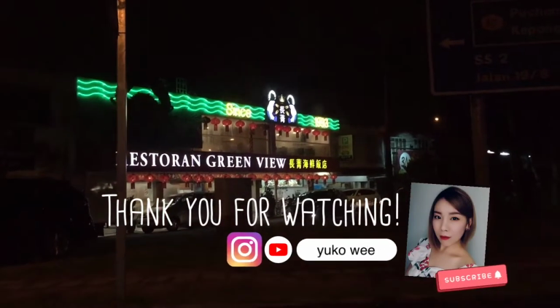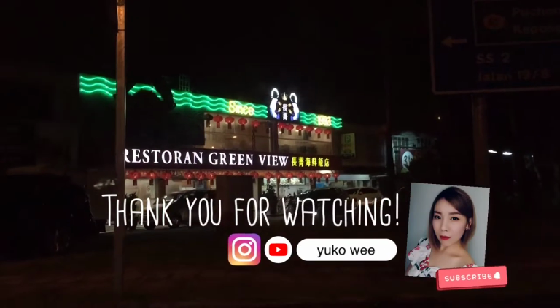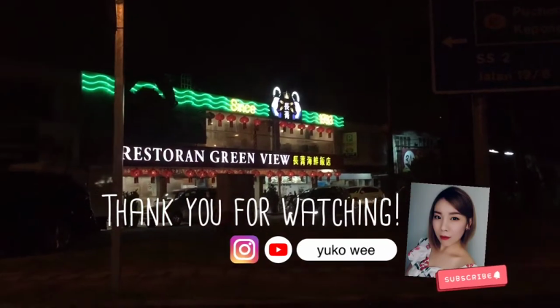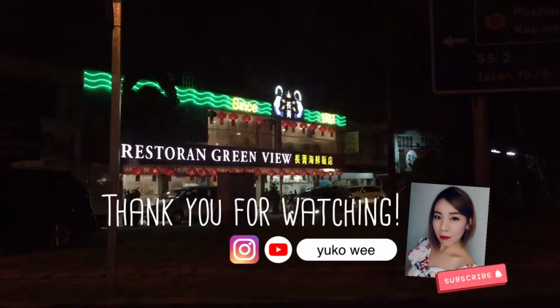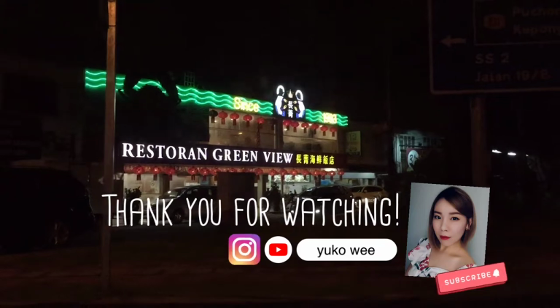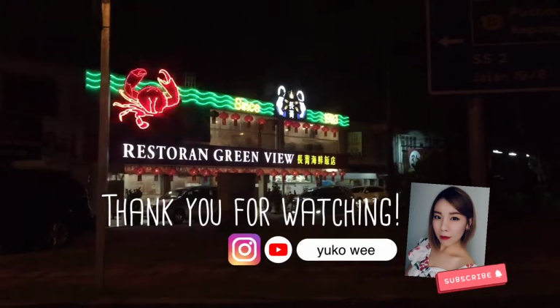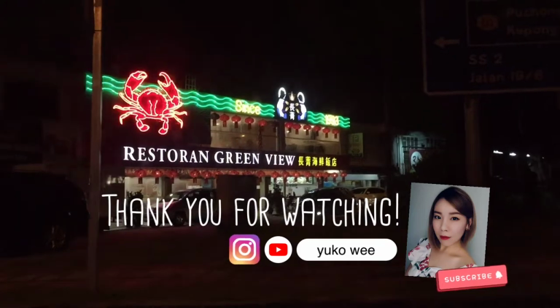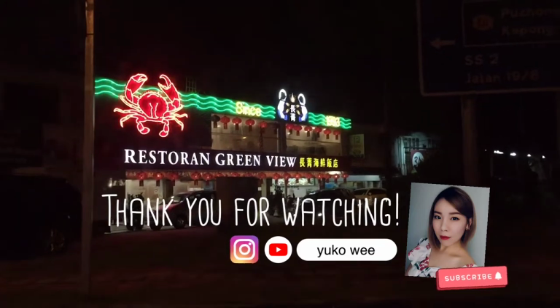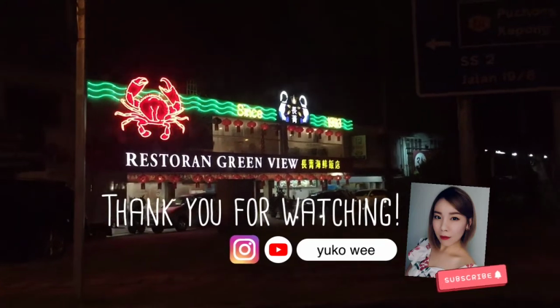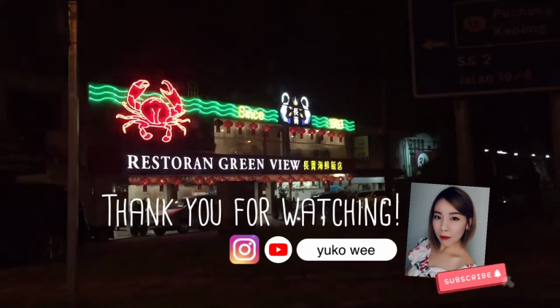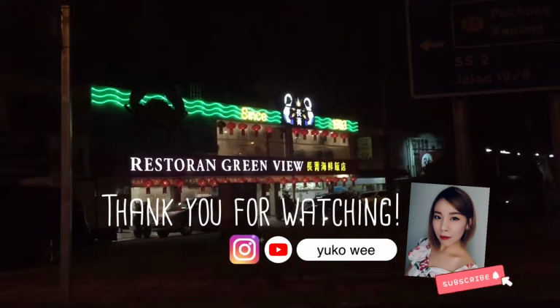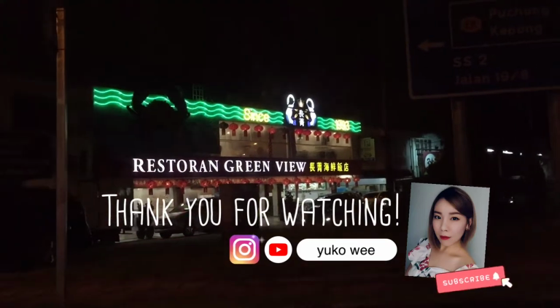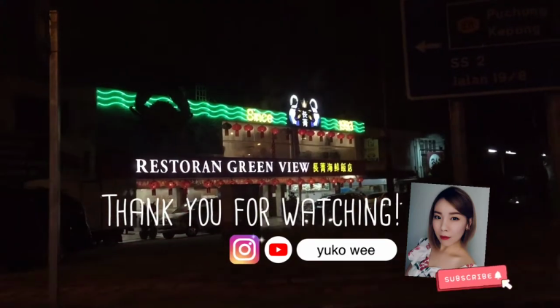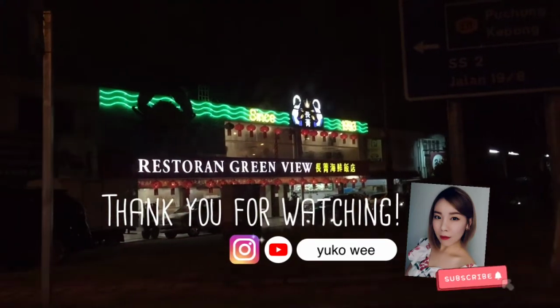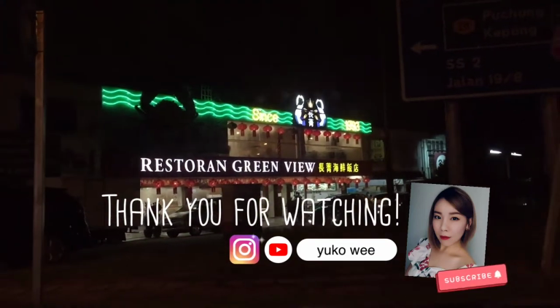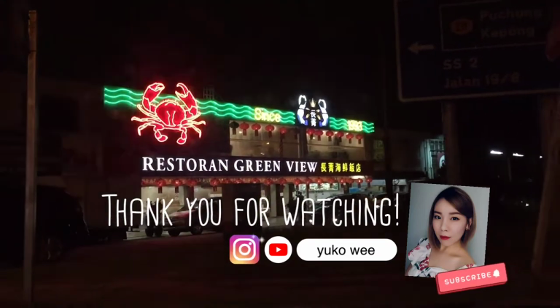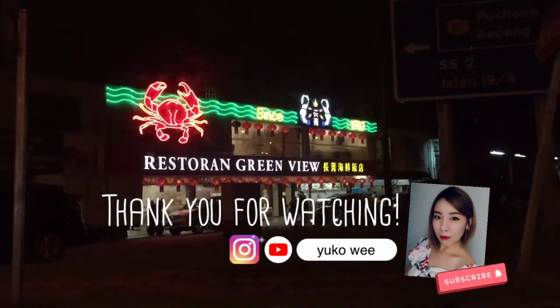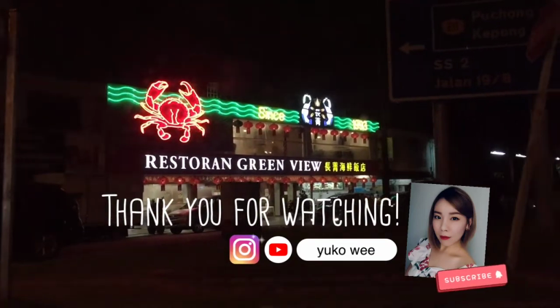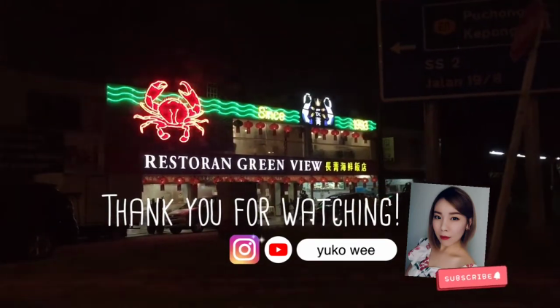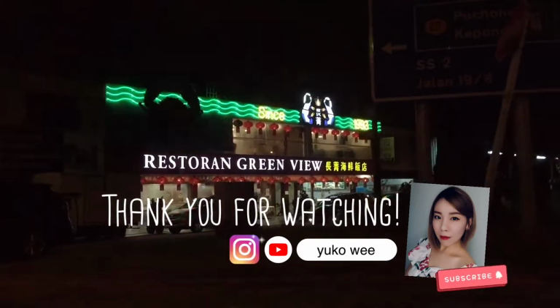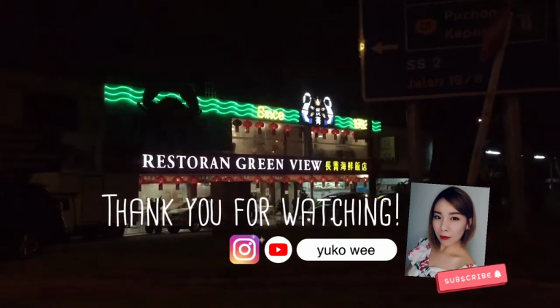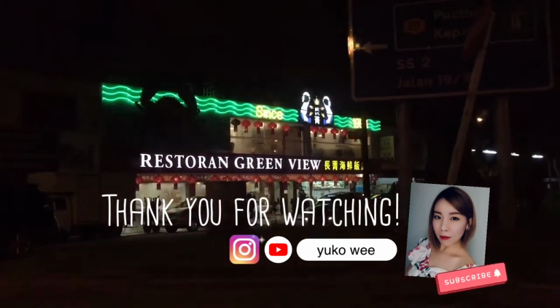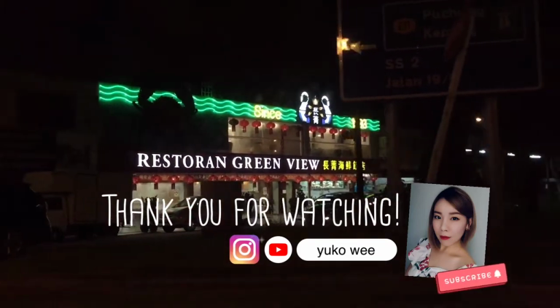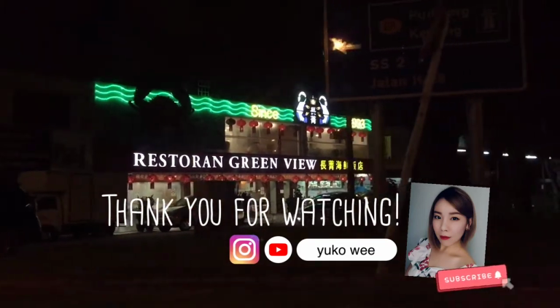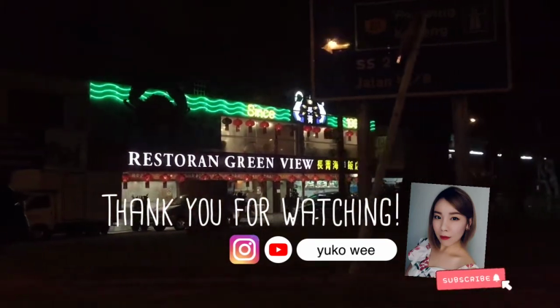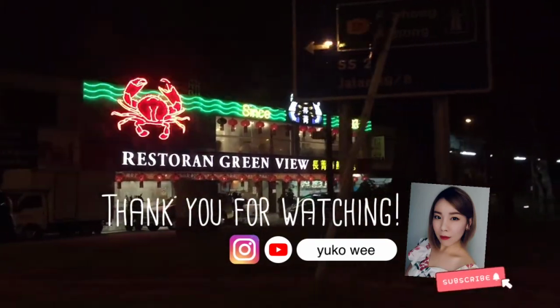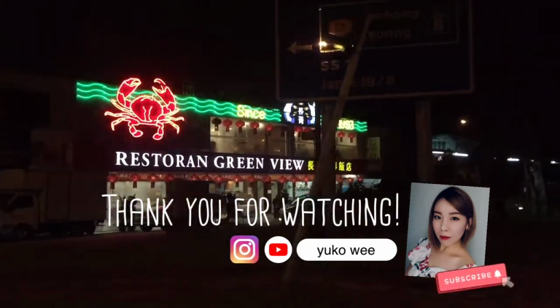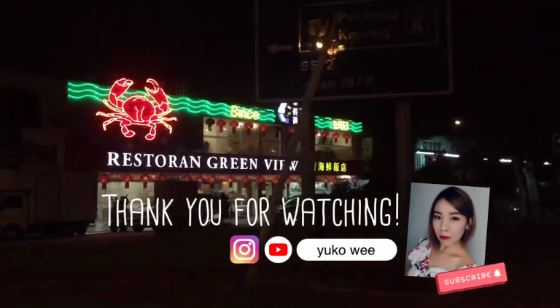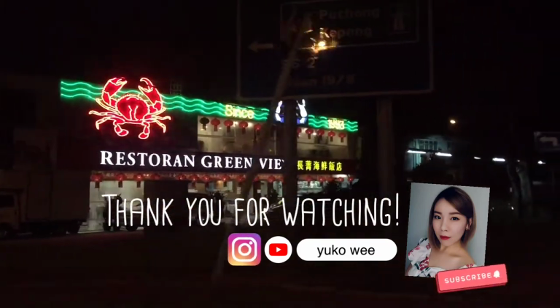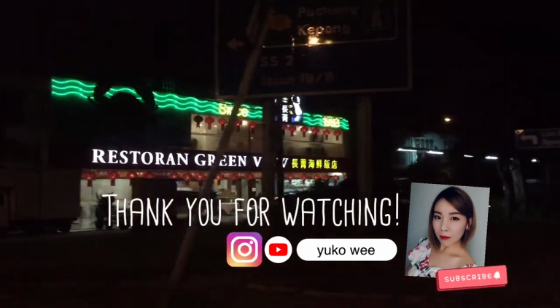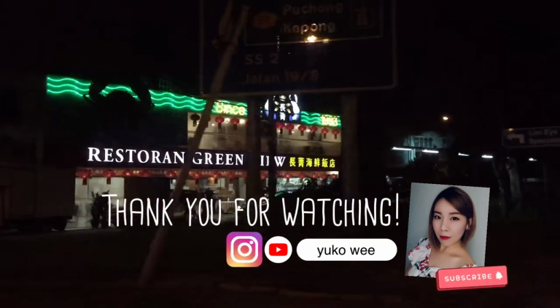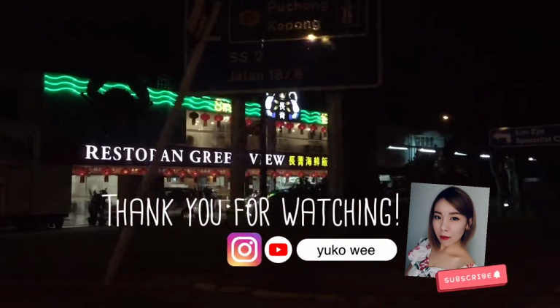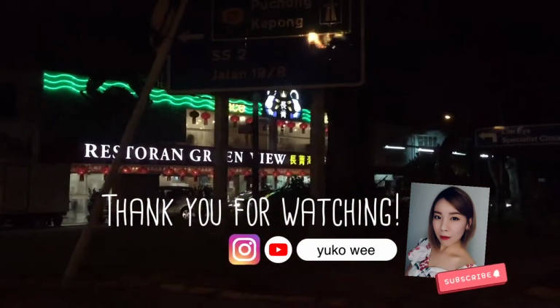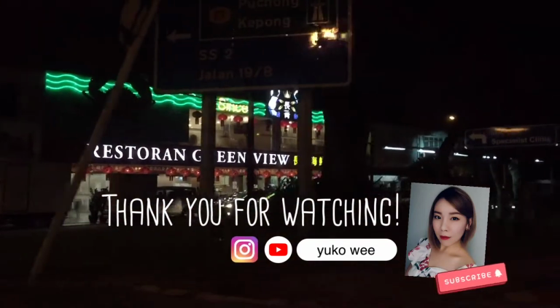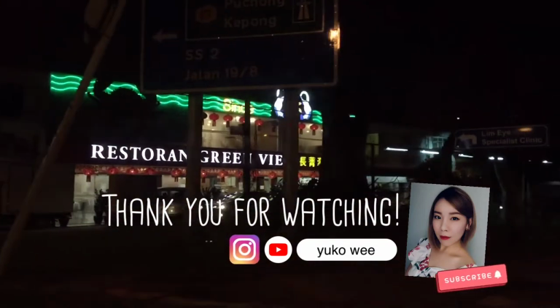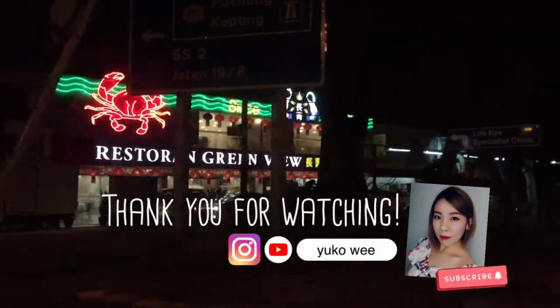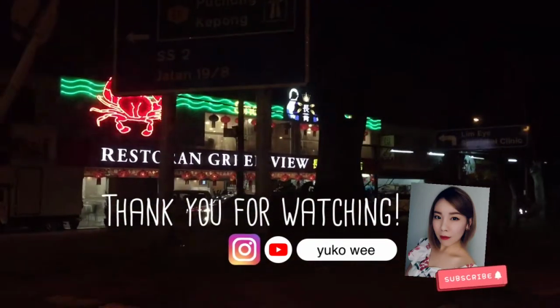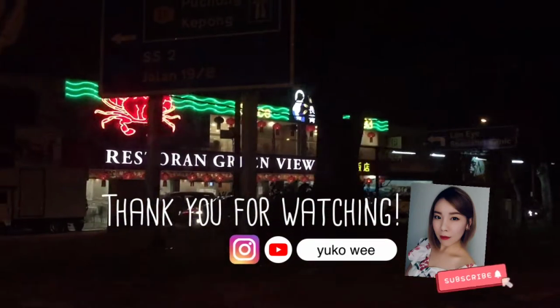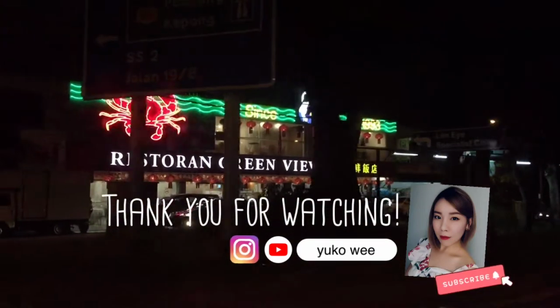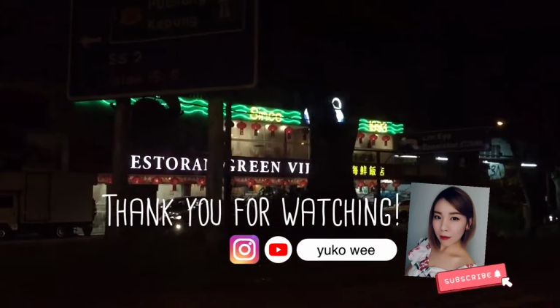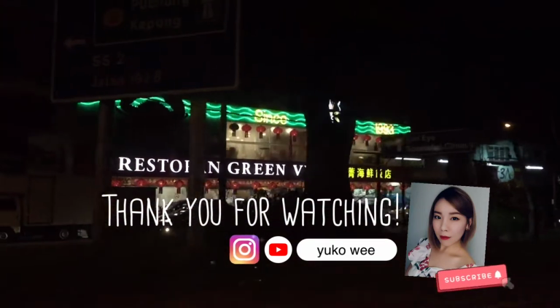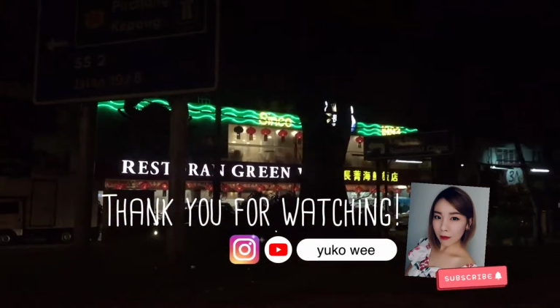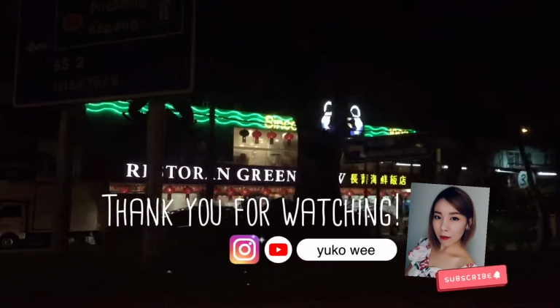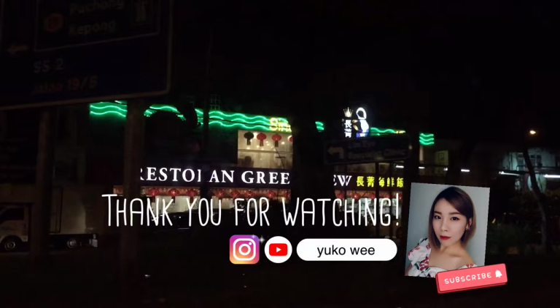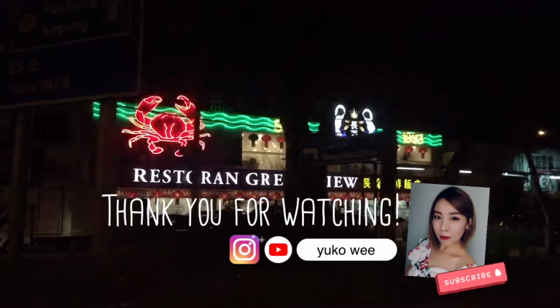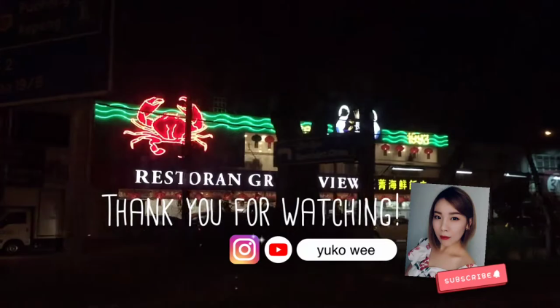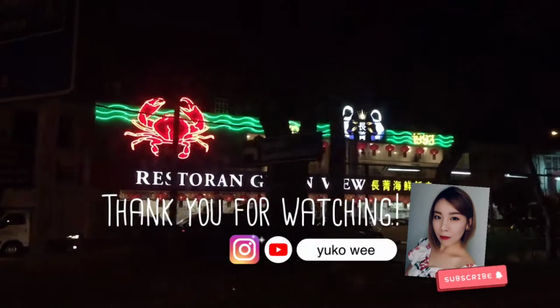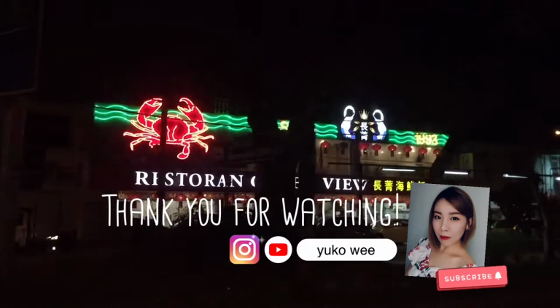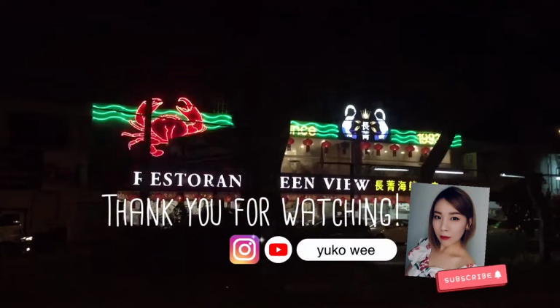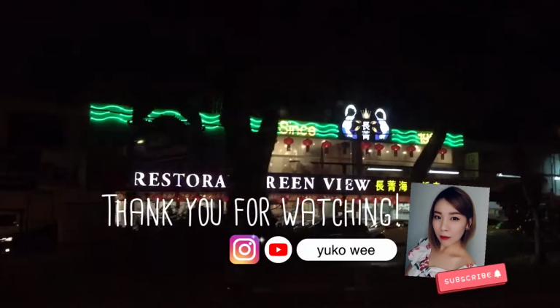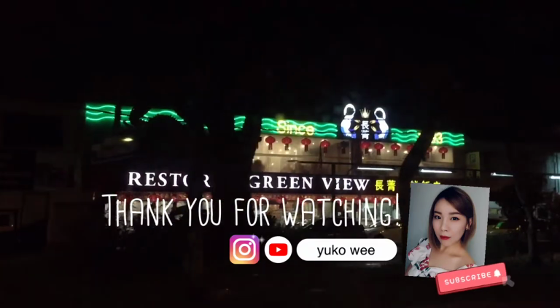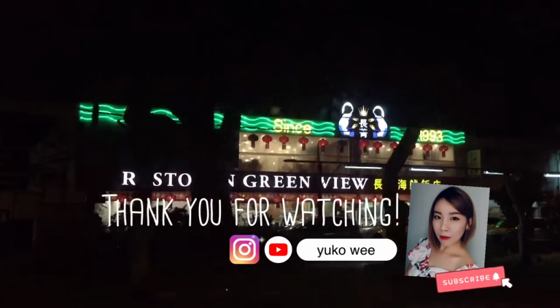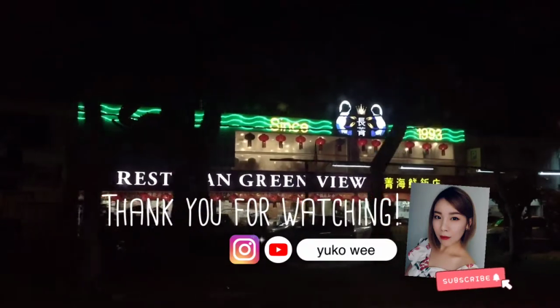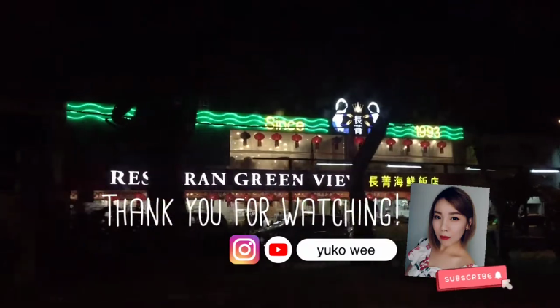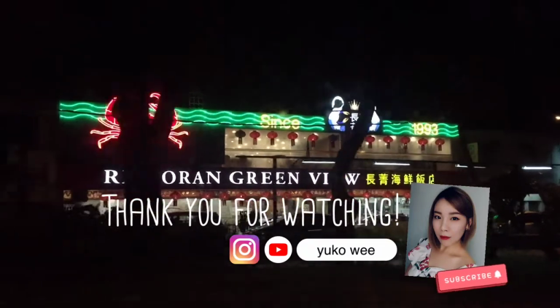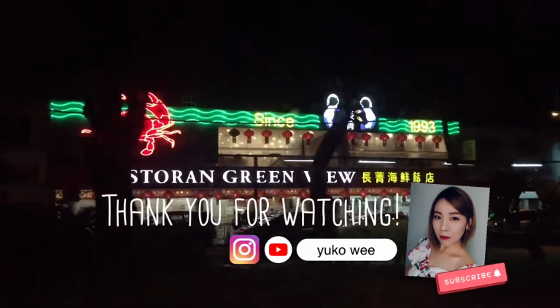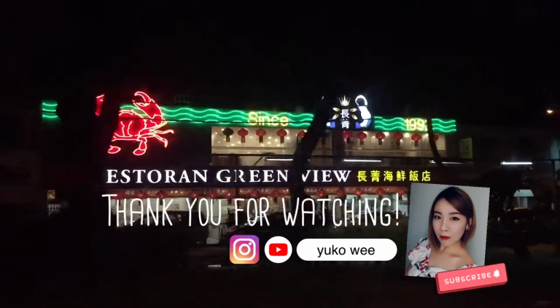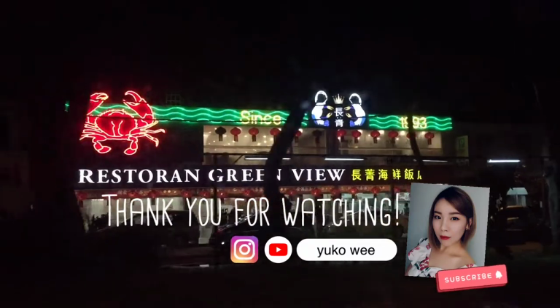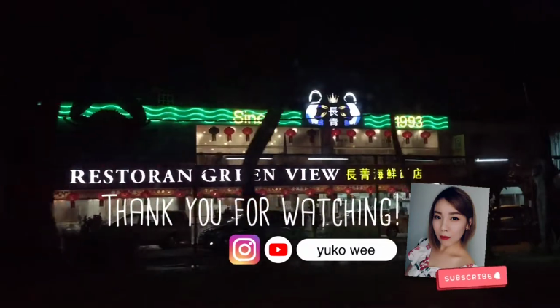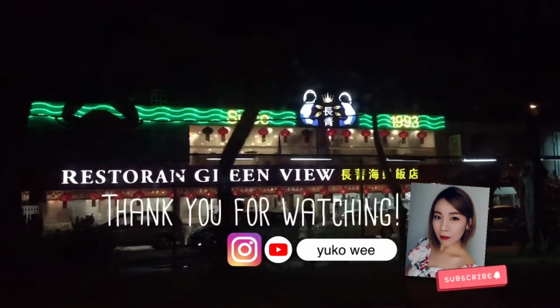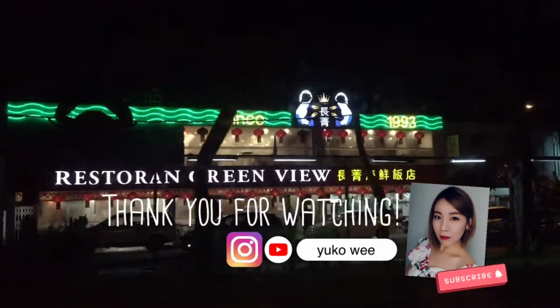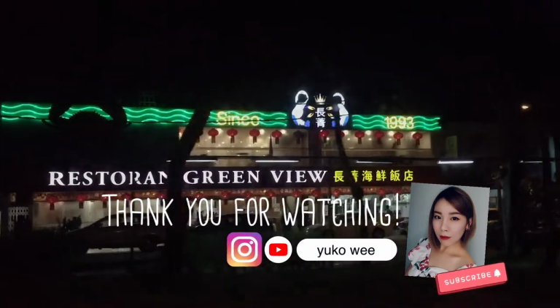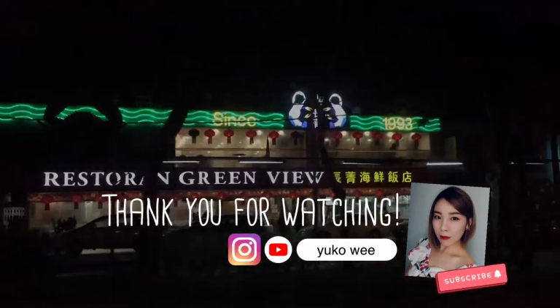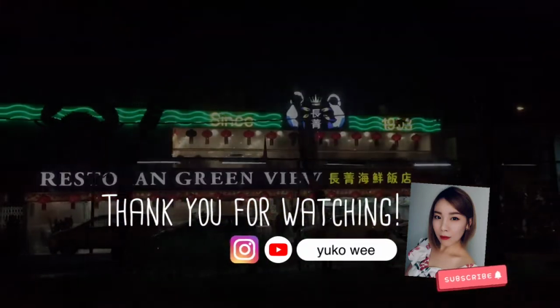Thank you for watching. Hope you enjoyed the video. Remember to subscribe to my channel, don't forget to hit the notification bell, and I'll see you next time. Take care.